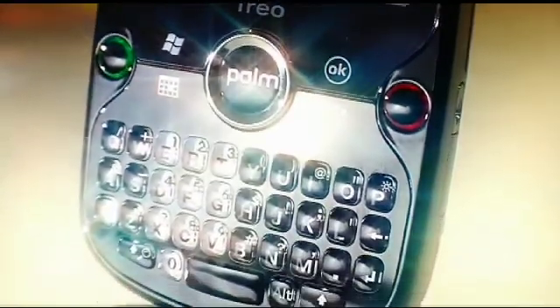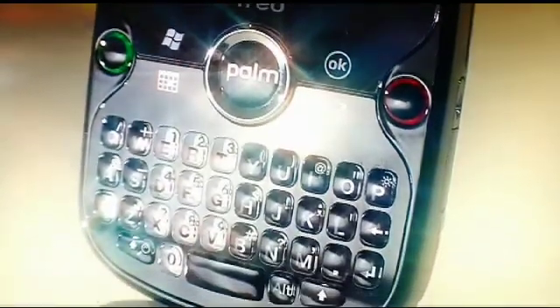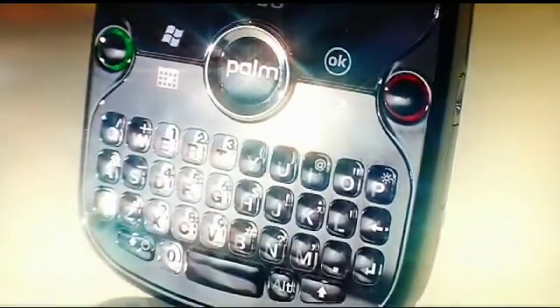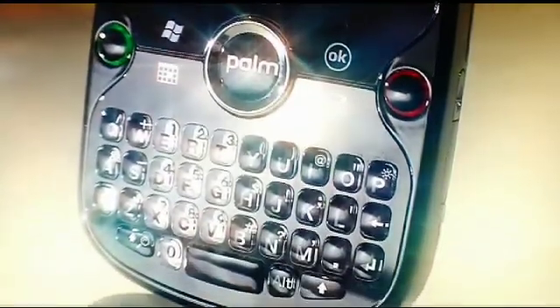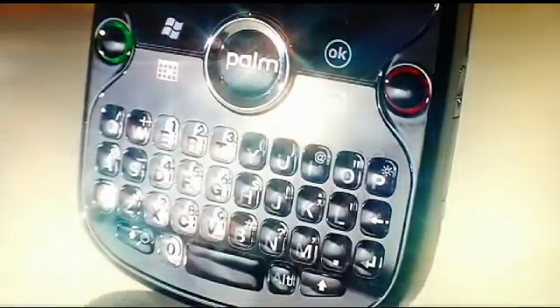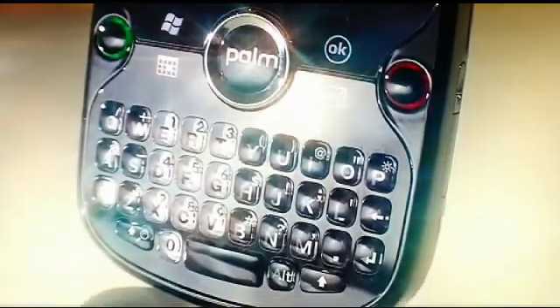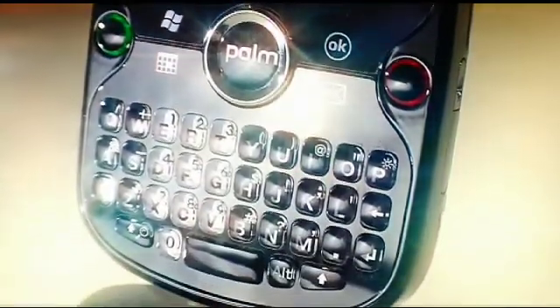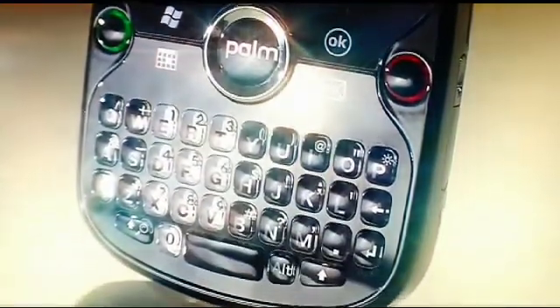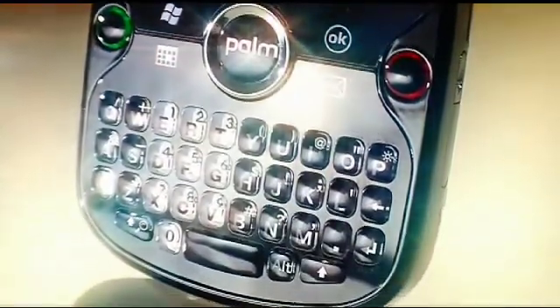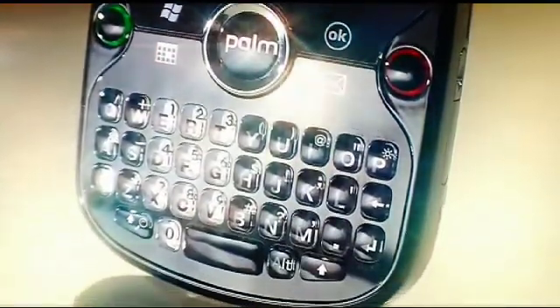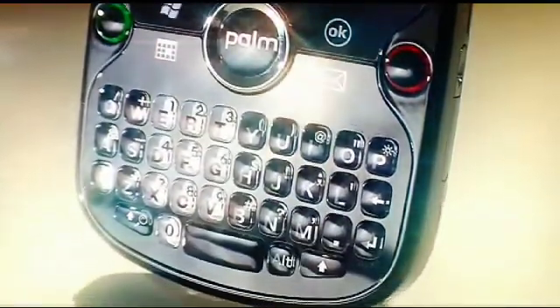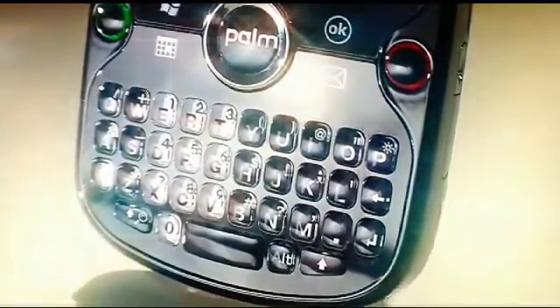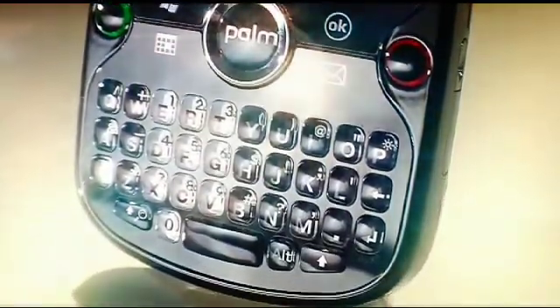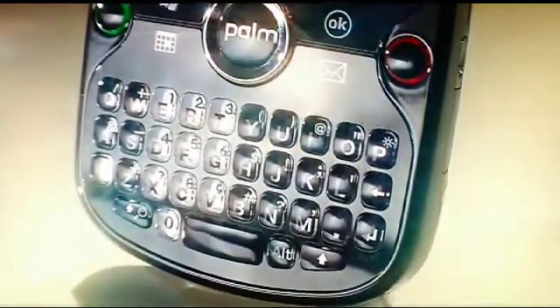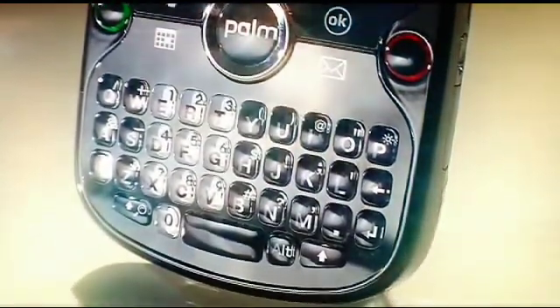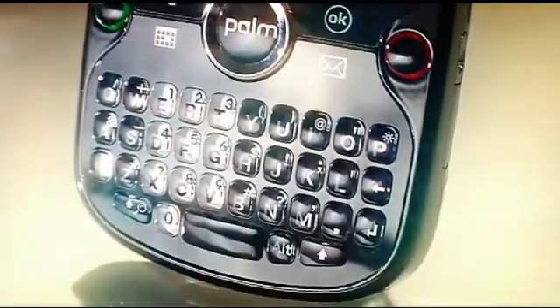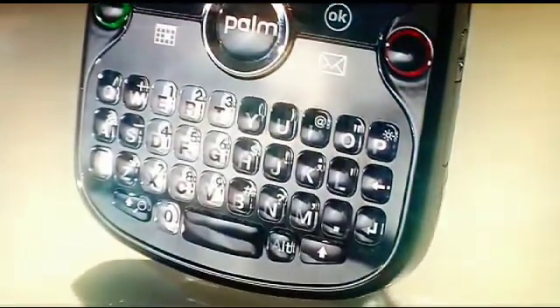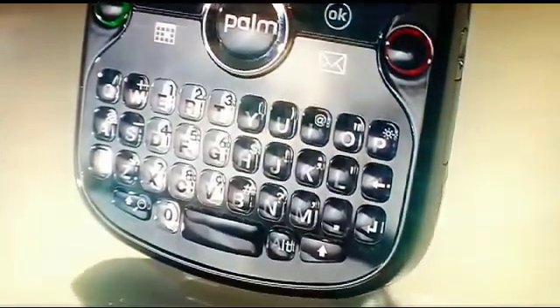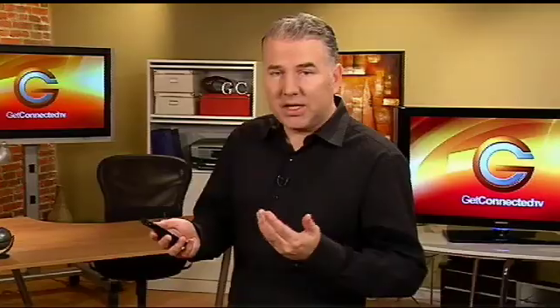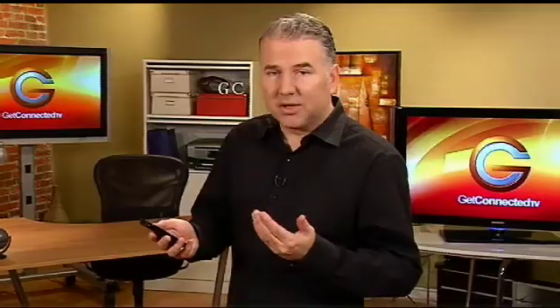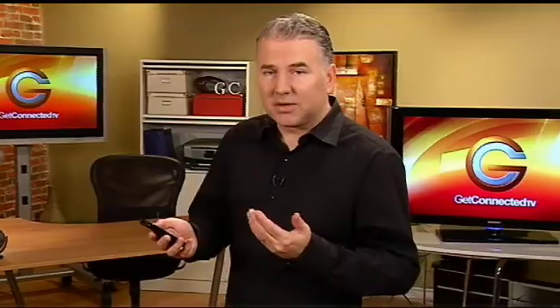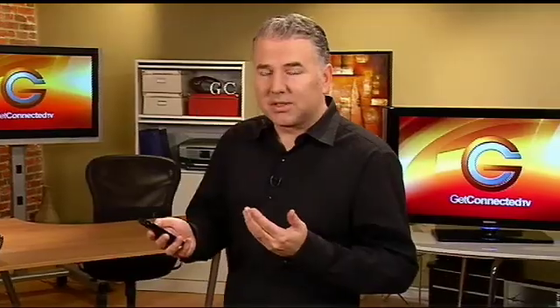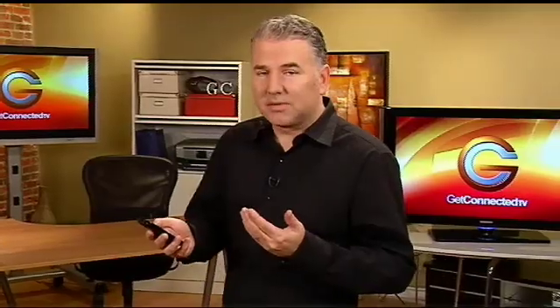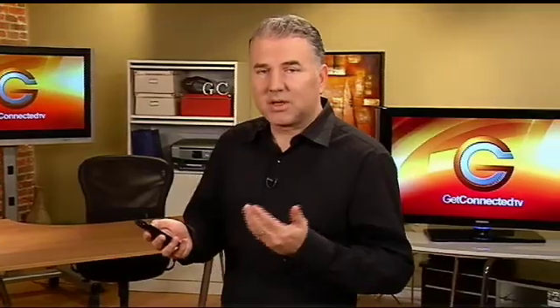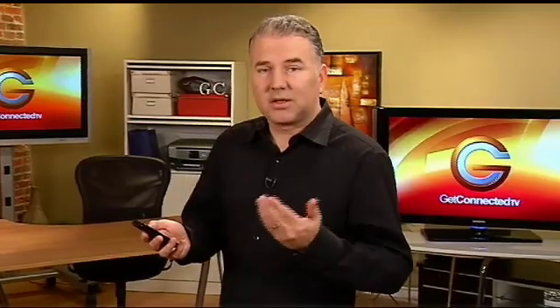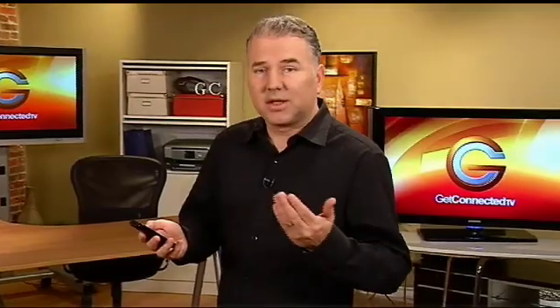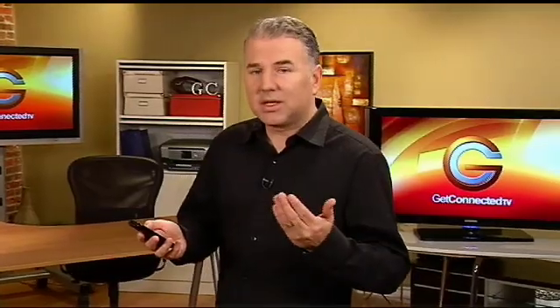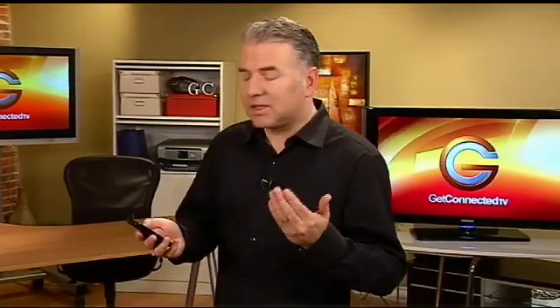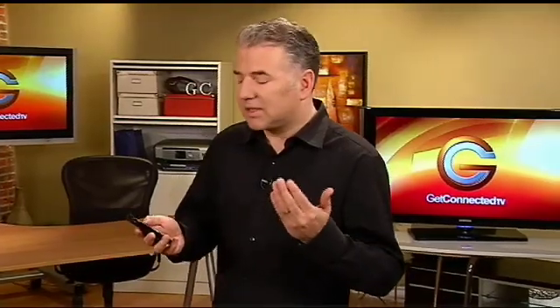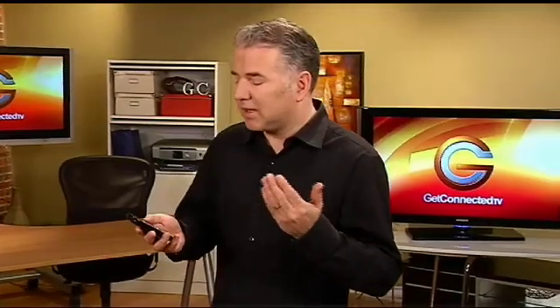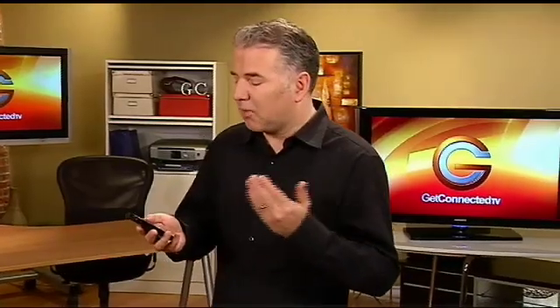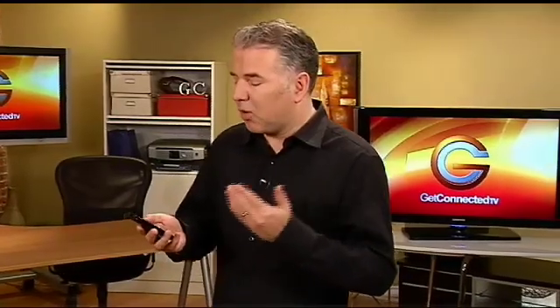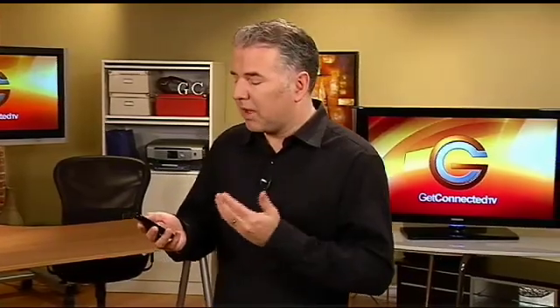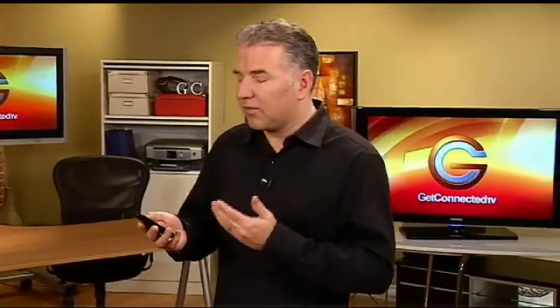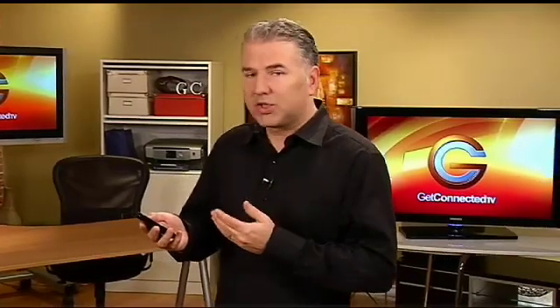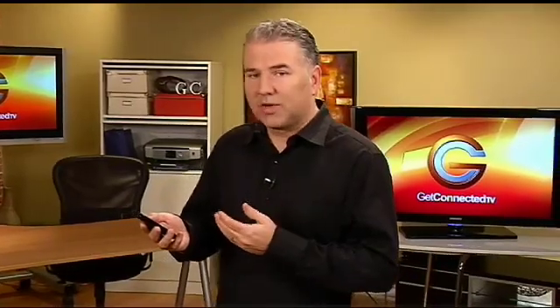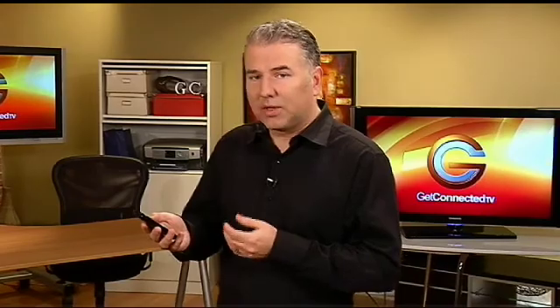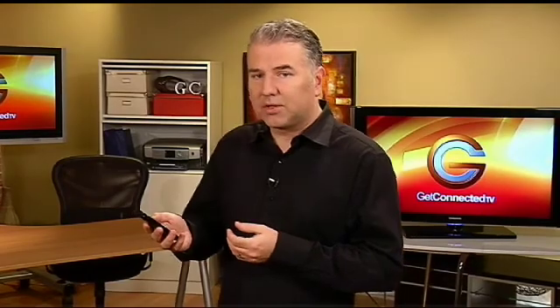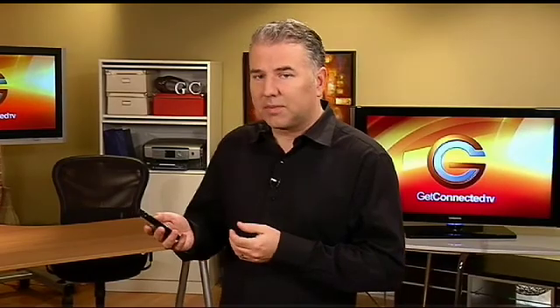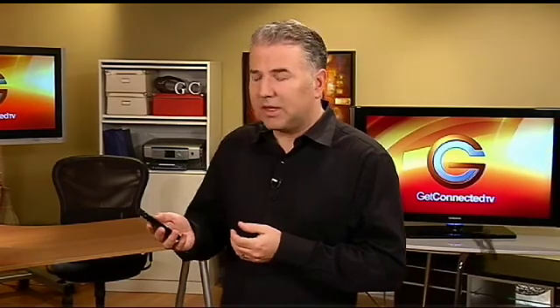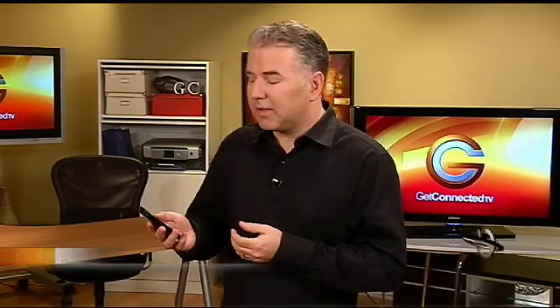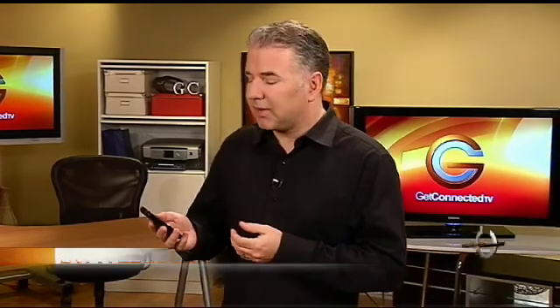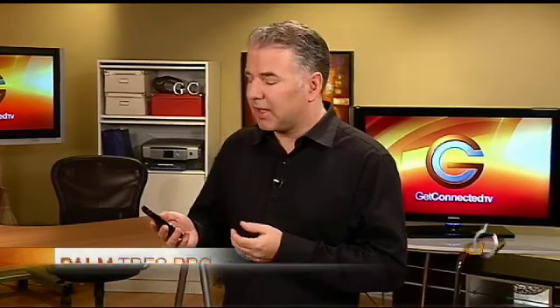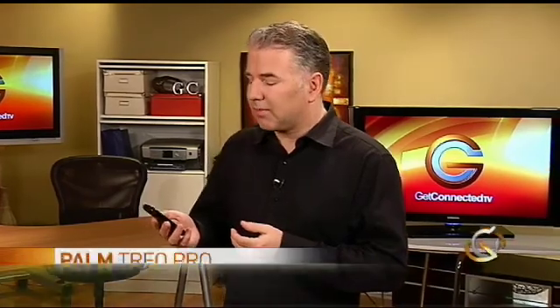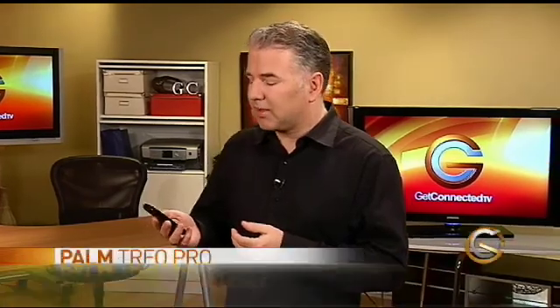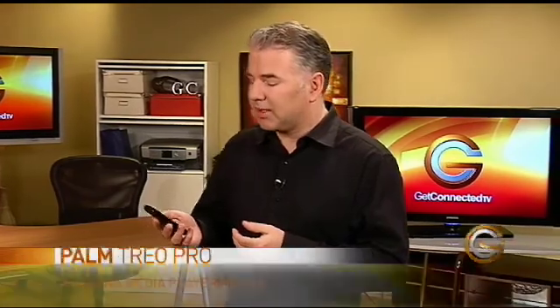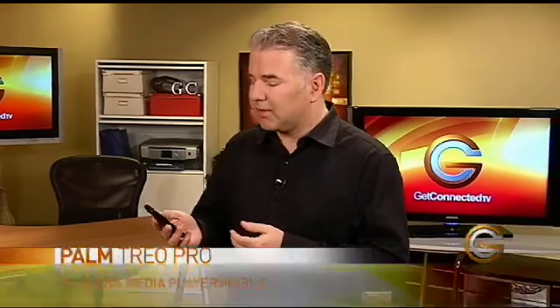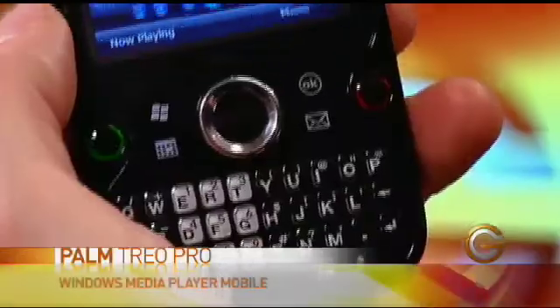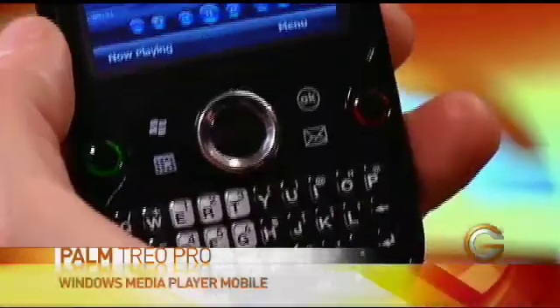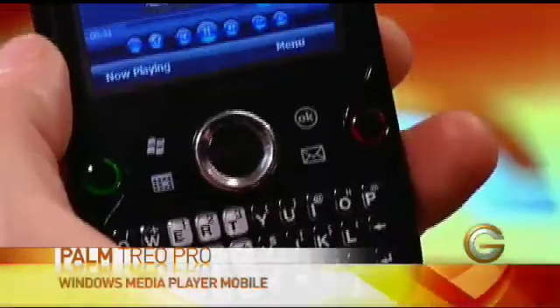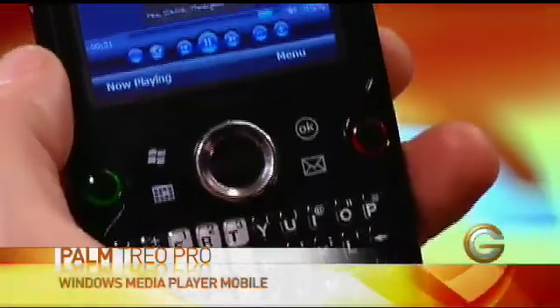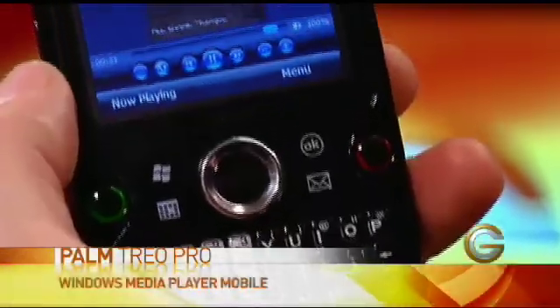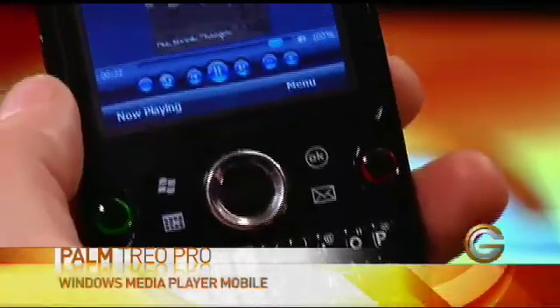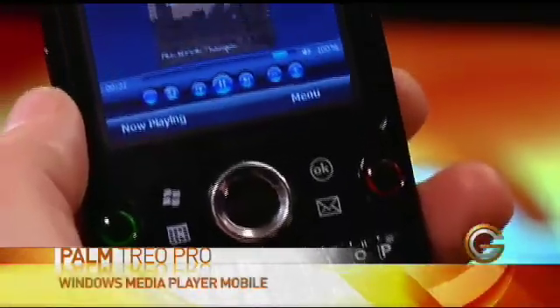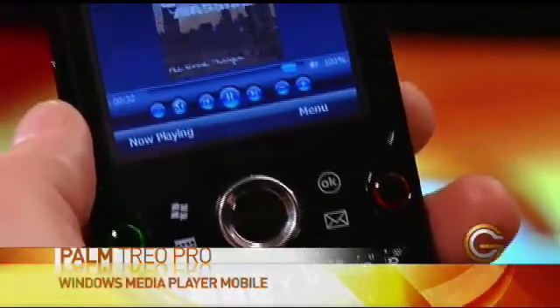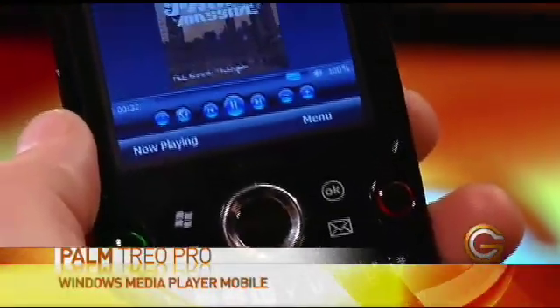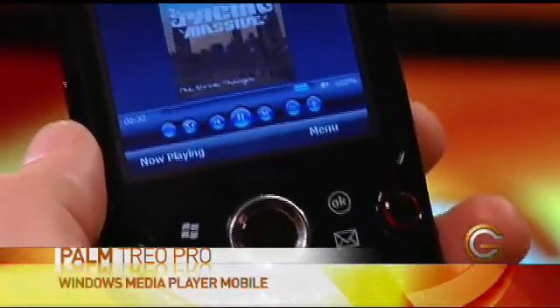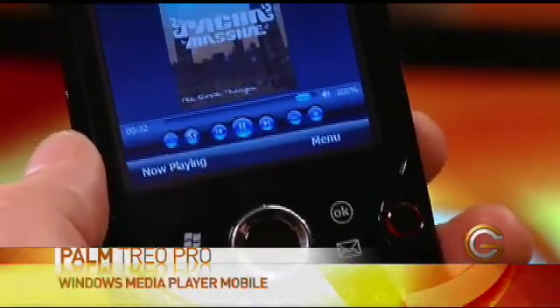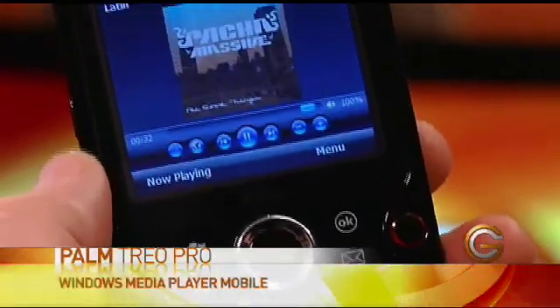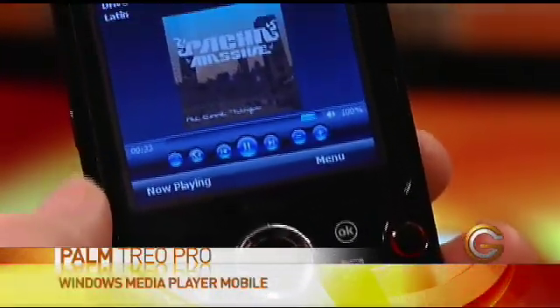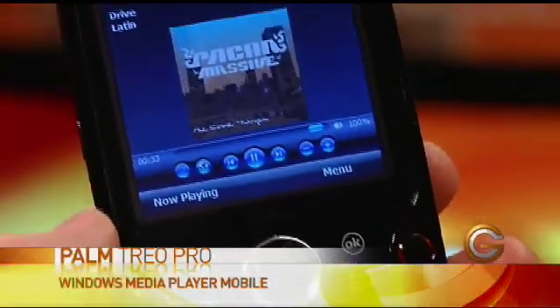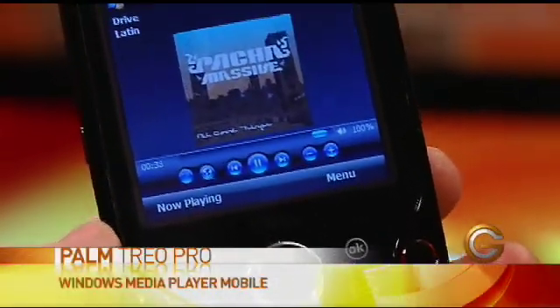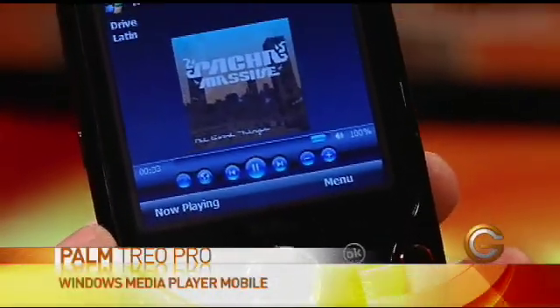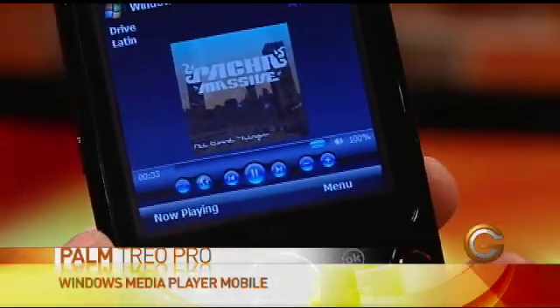I can also enjoy my favourite music and videos. It's got the latest mobile version of Windows Media Player built in. You can see I can access it right on the screen.